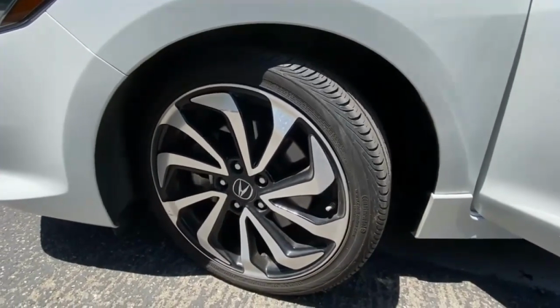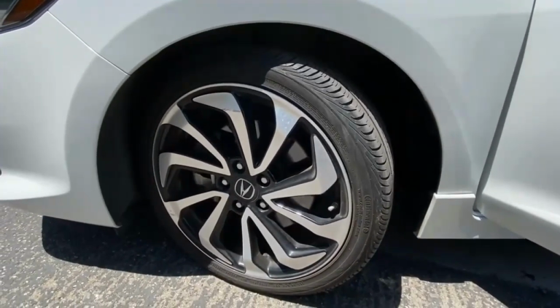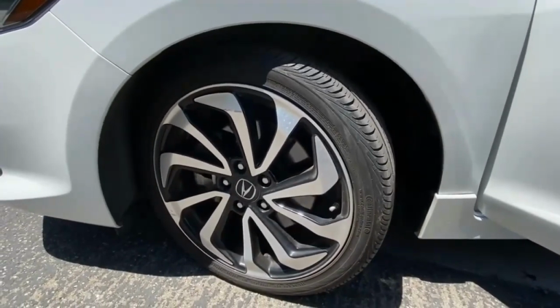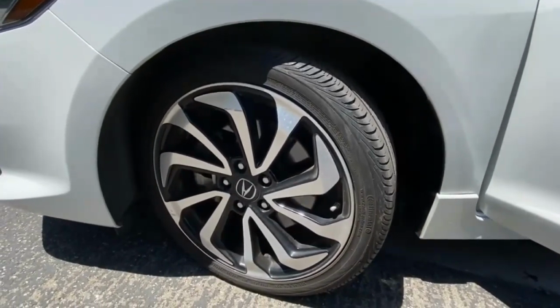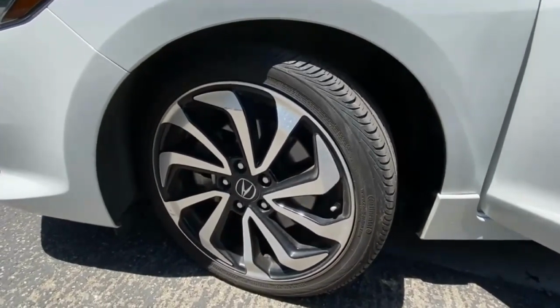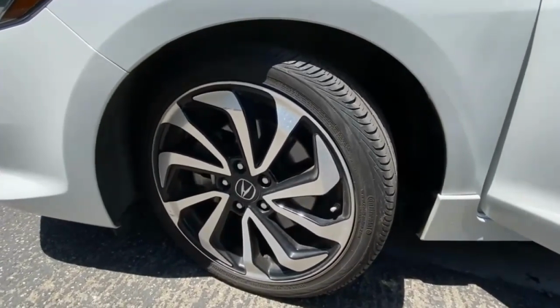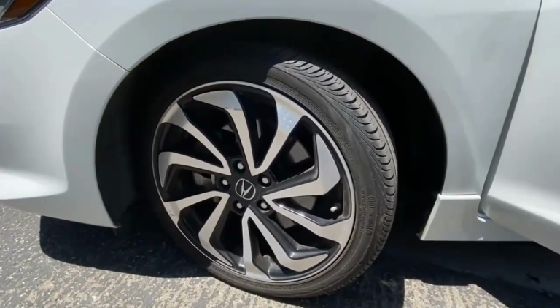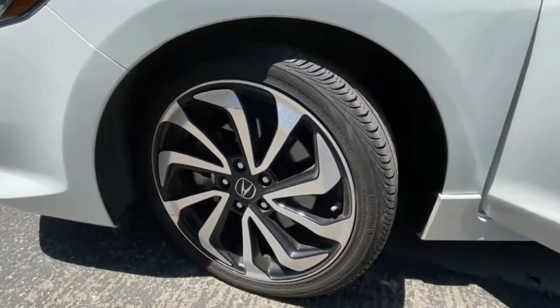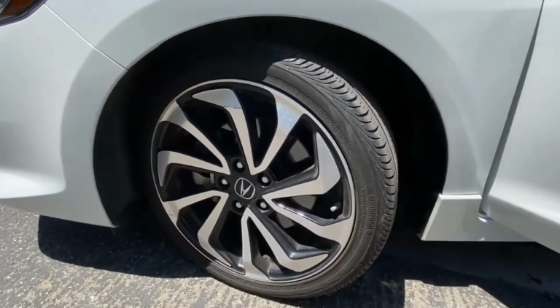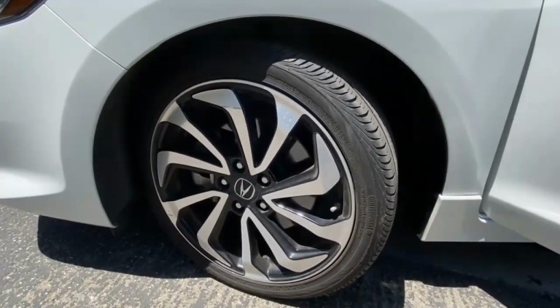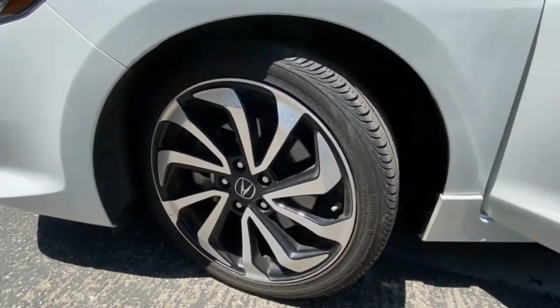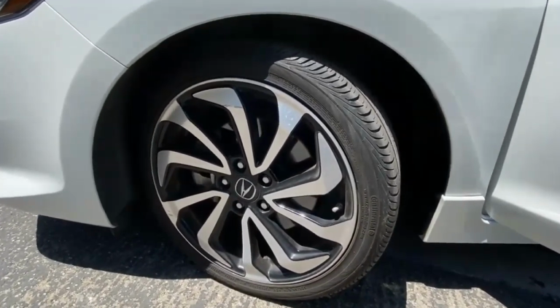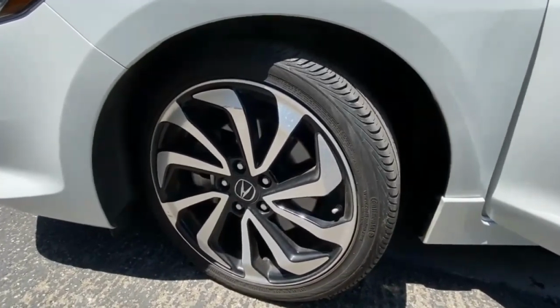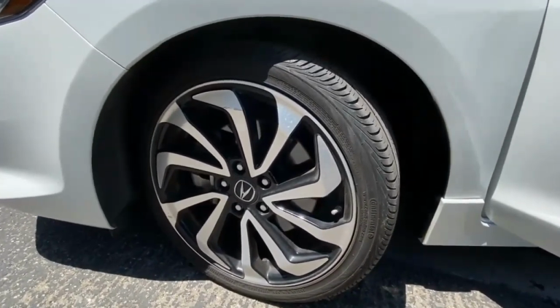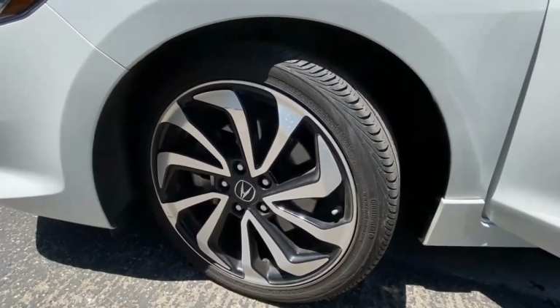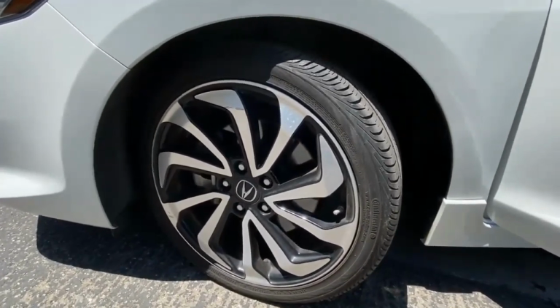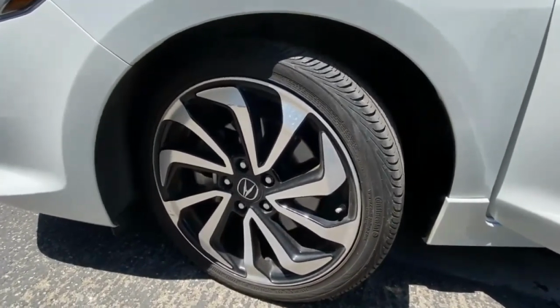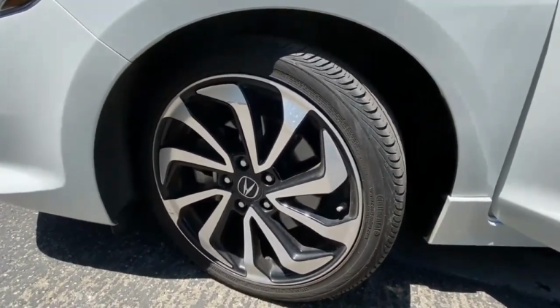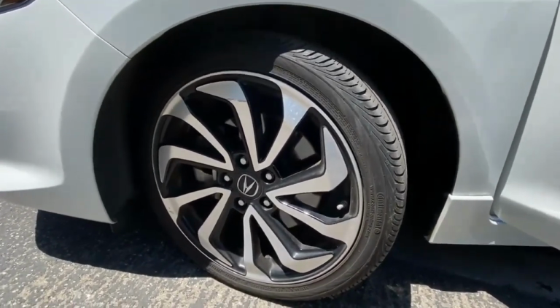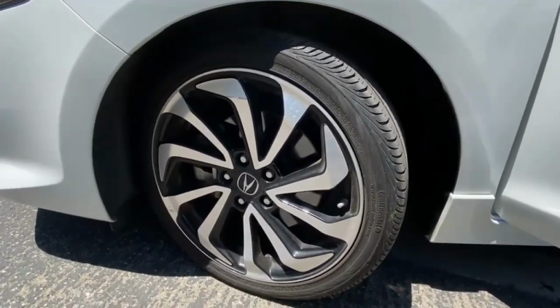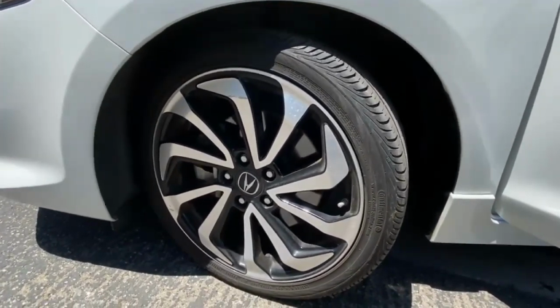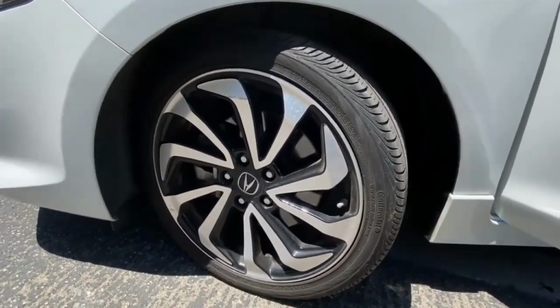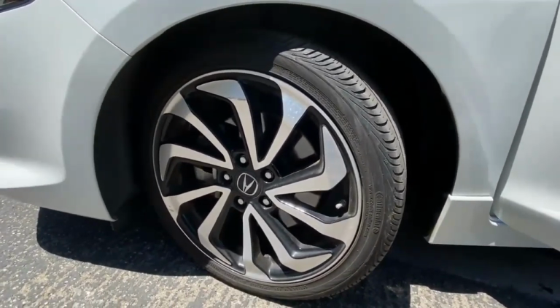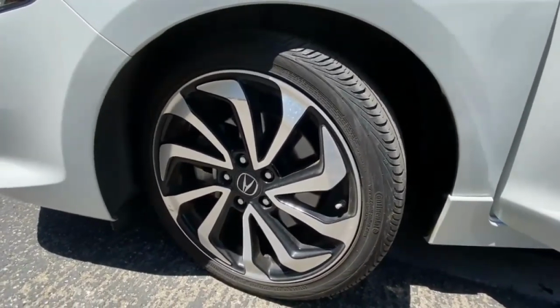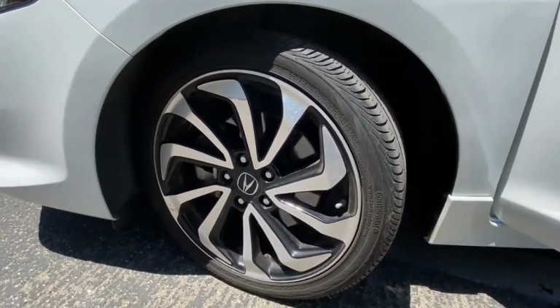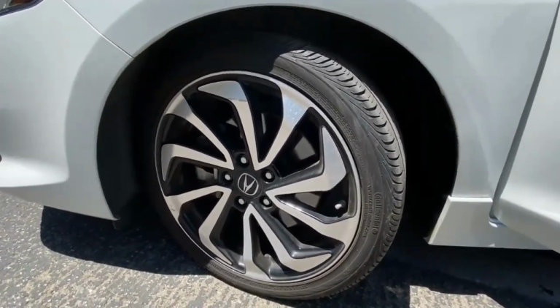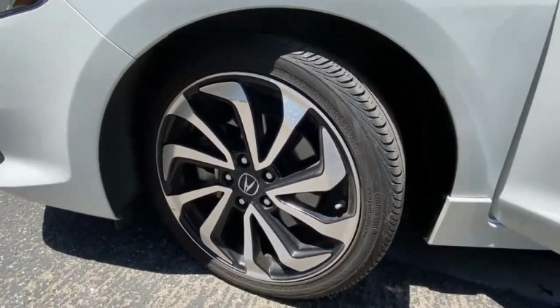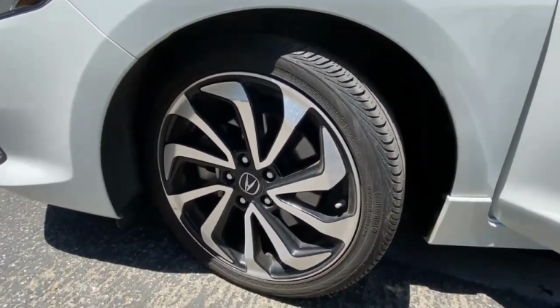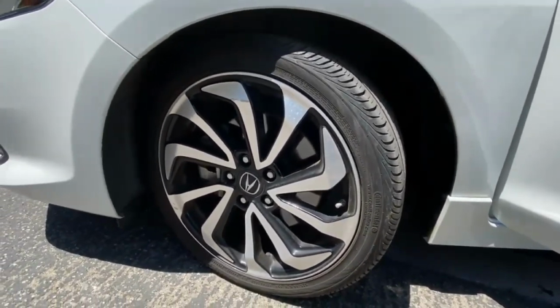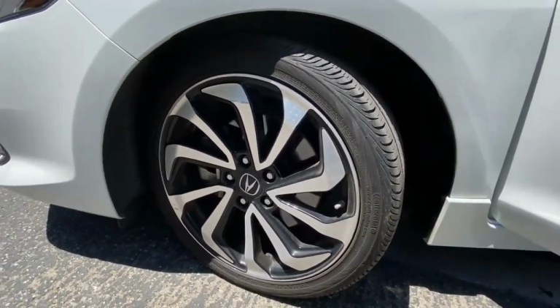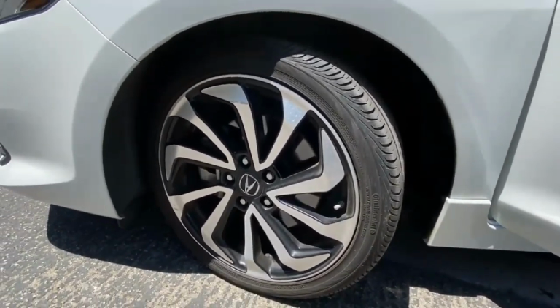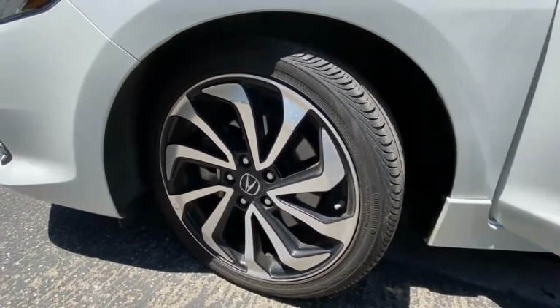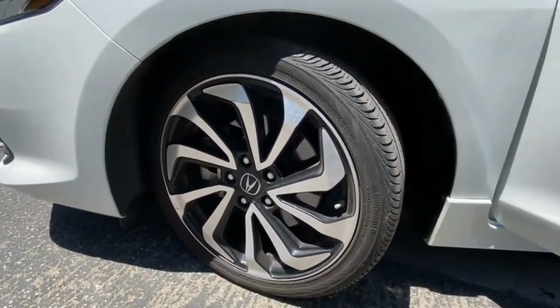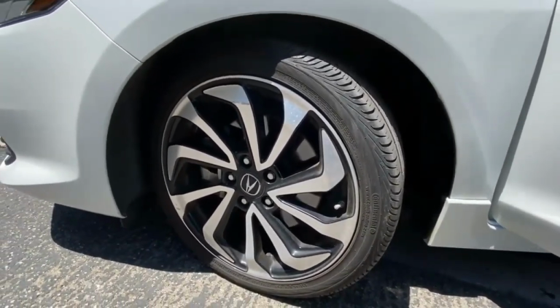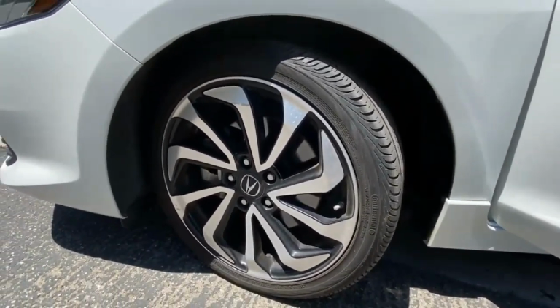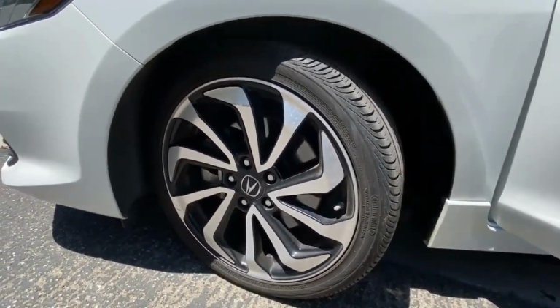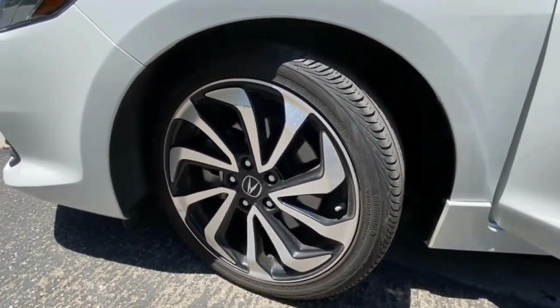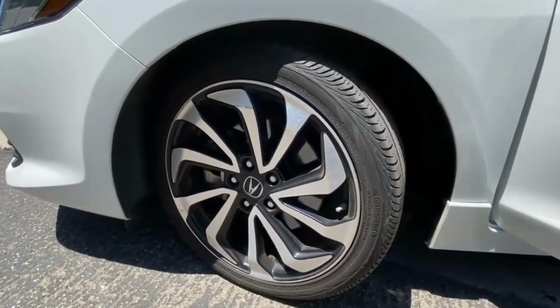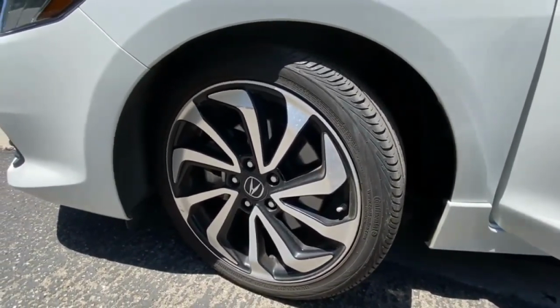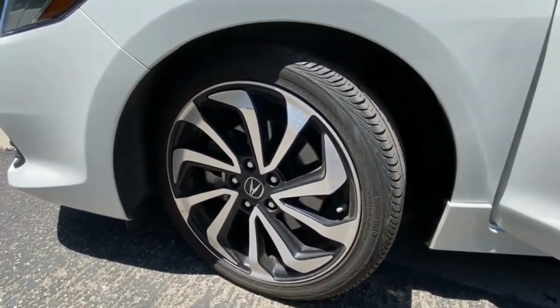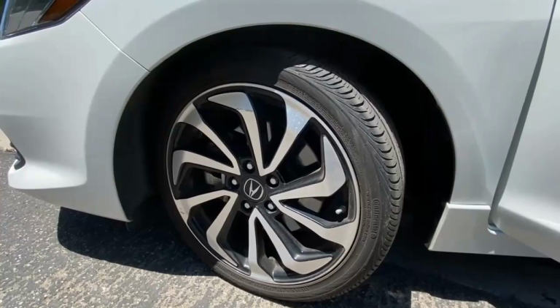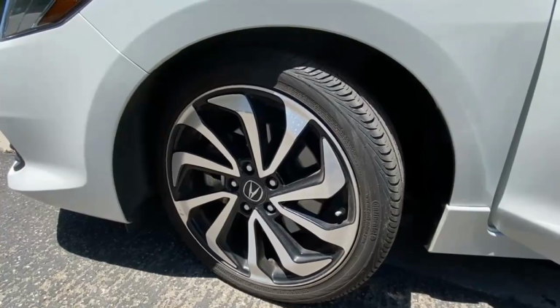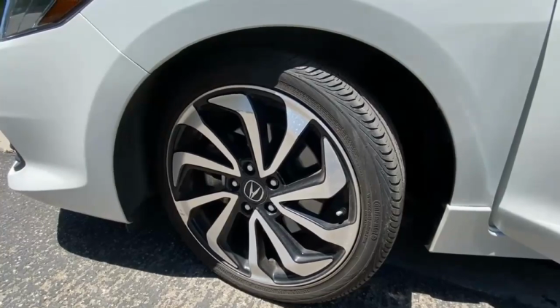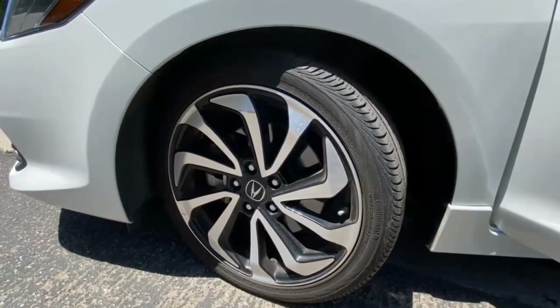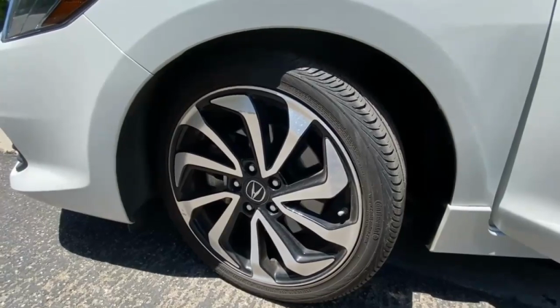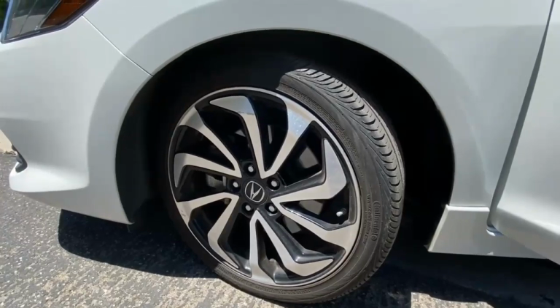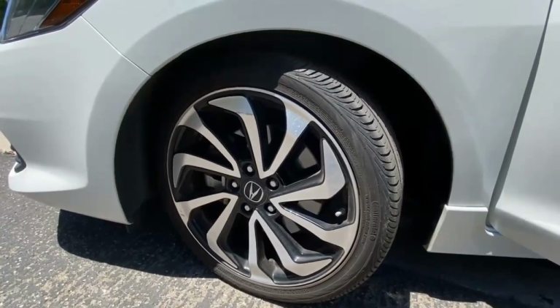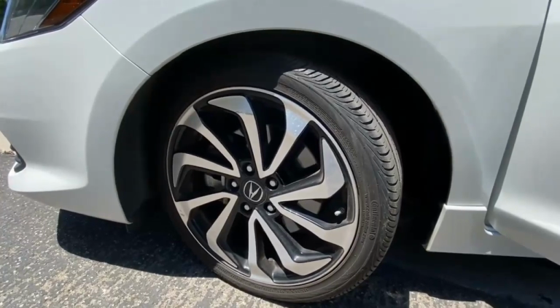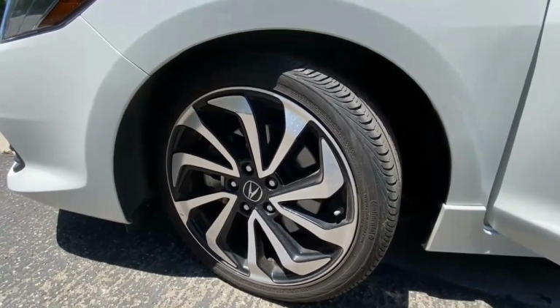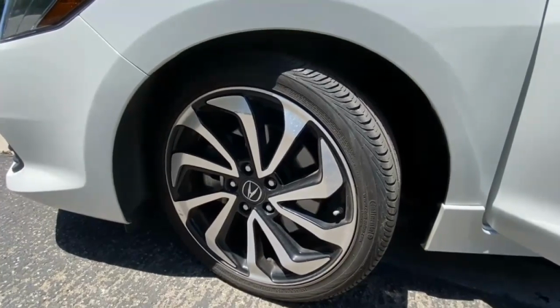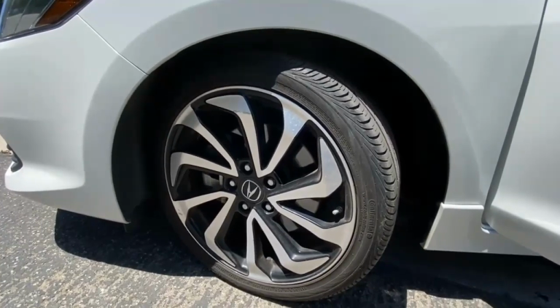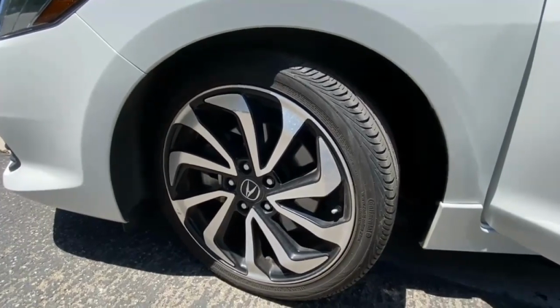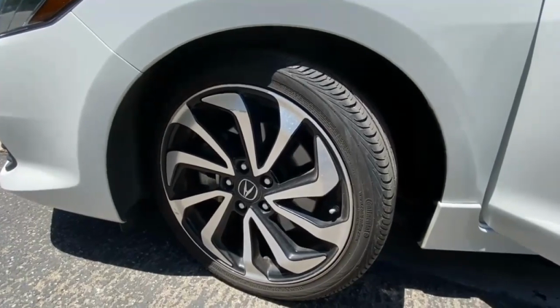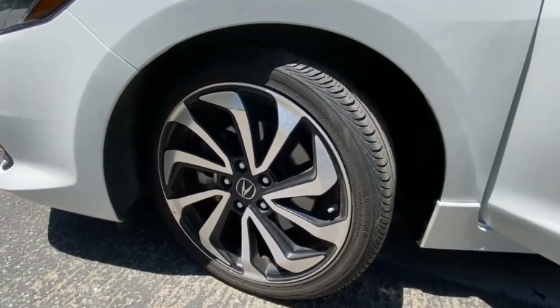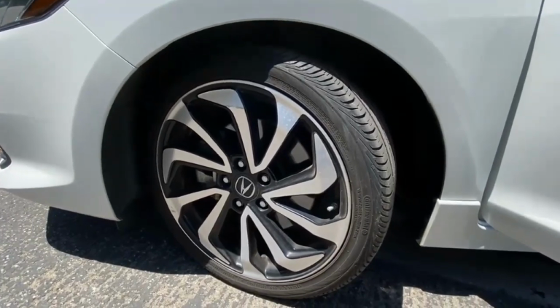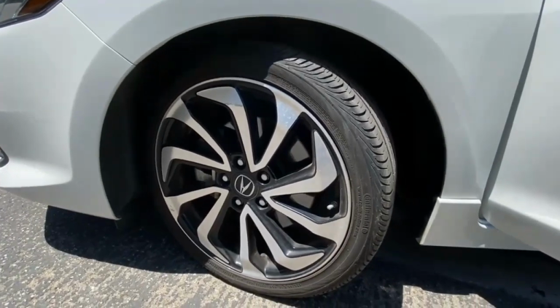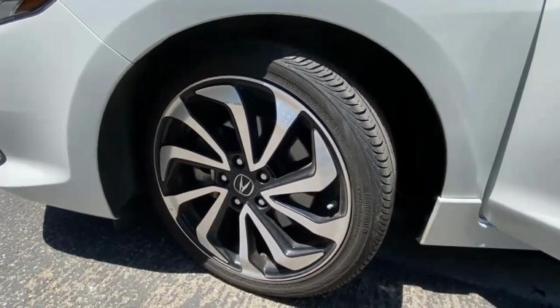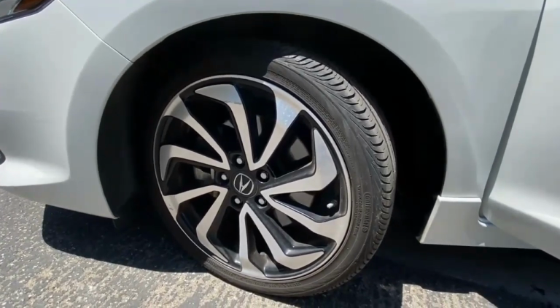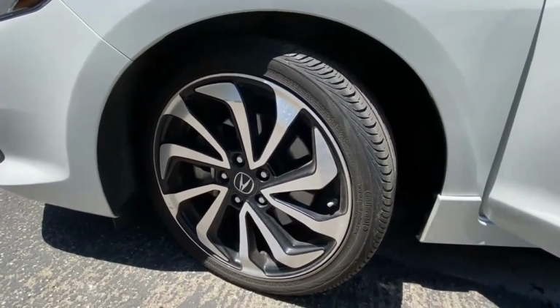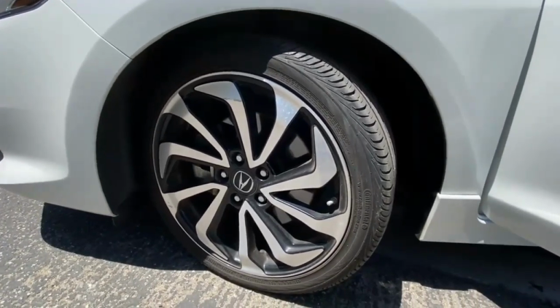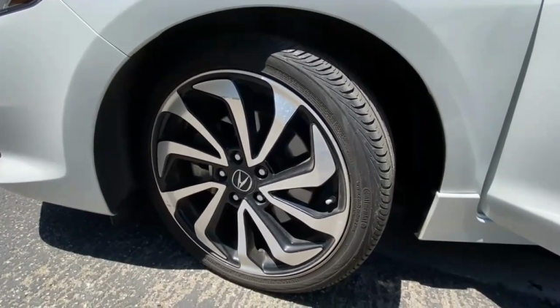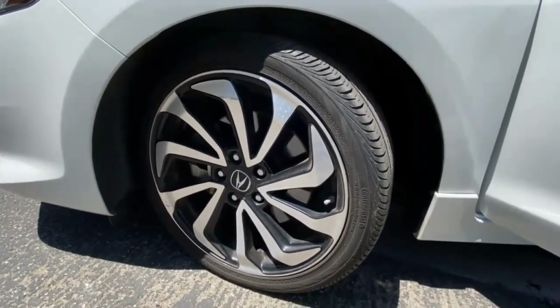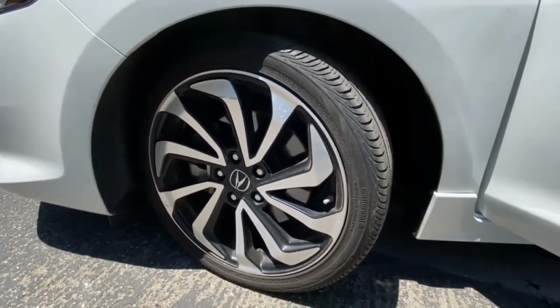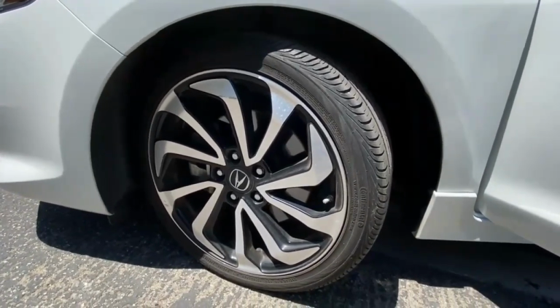The competition should get more interesting next year, when the ILX is due for an update, likely to be based on the current Civic.